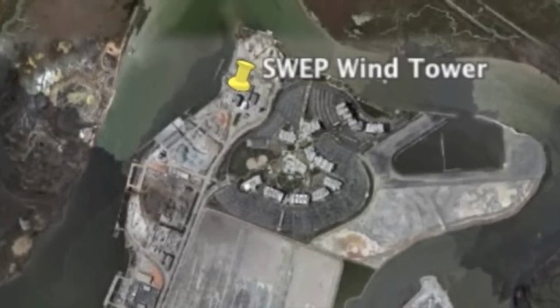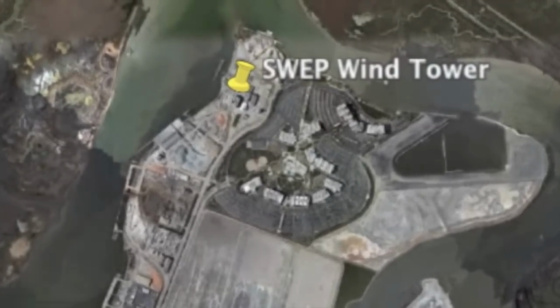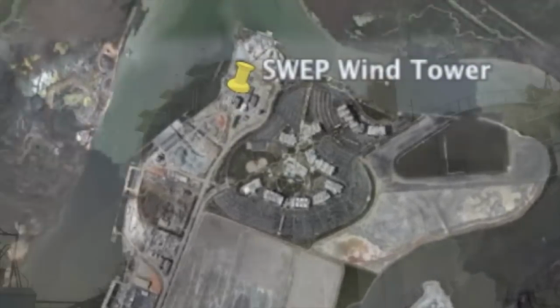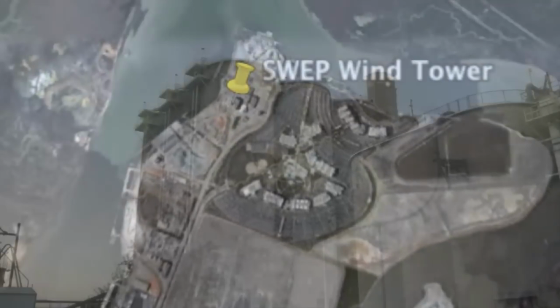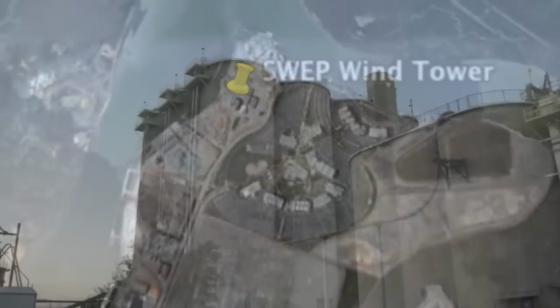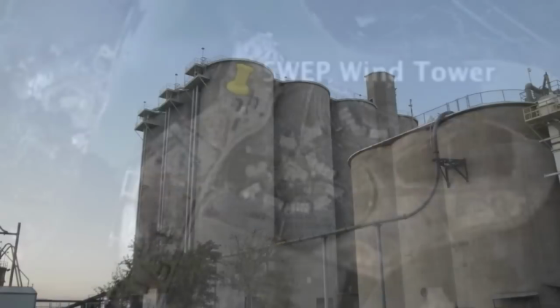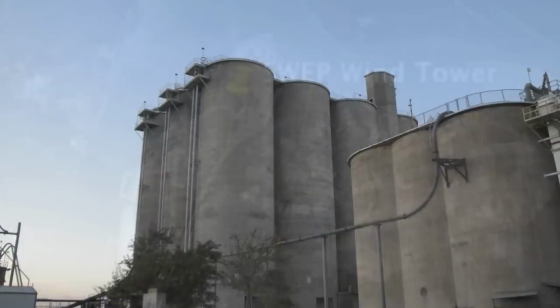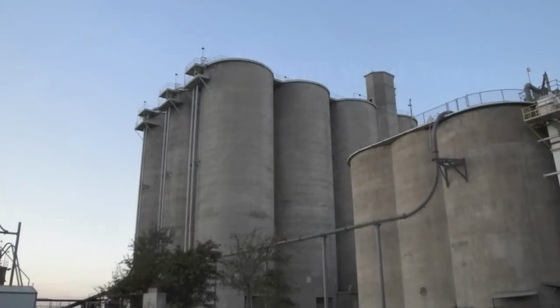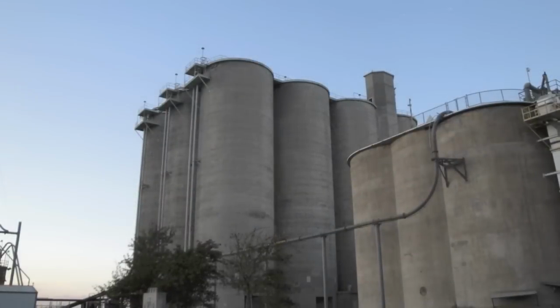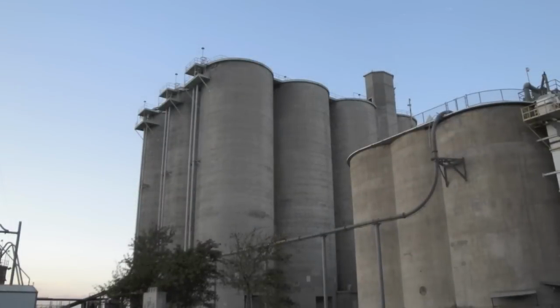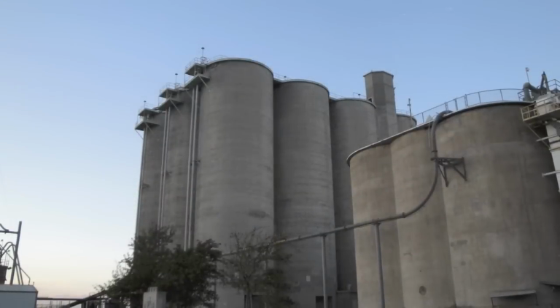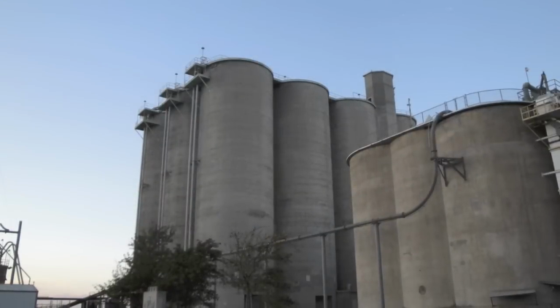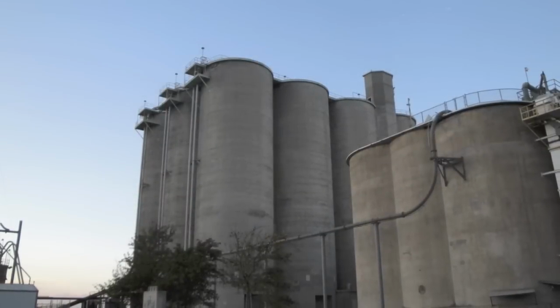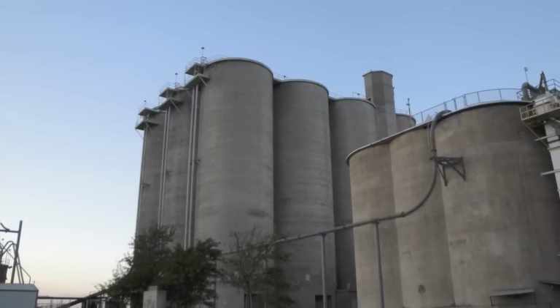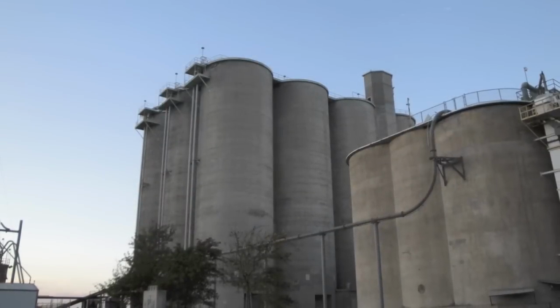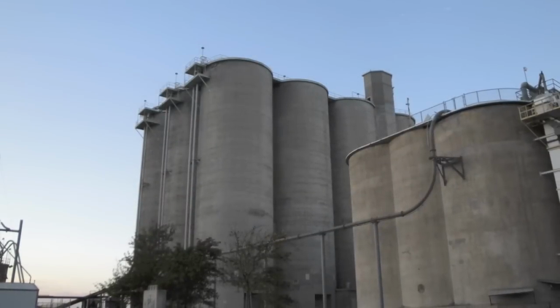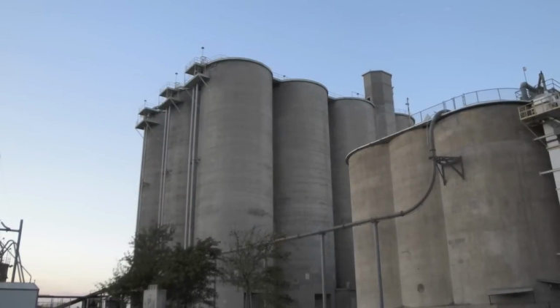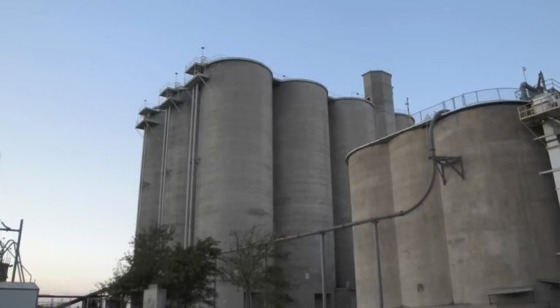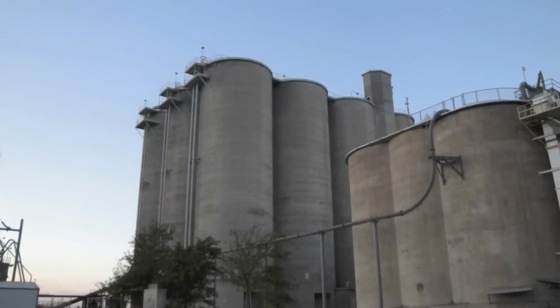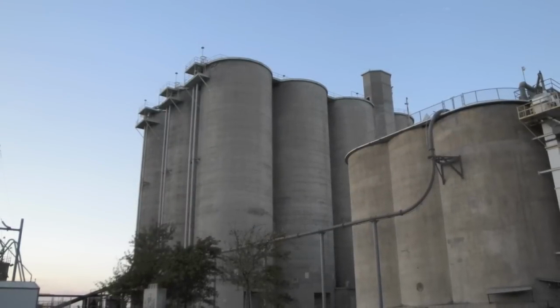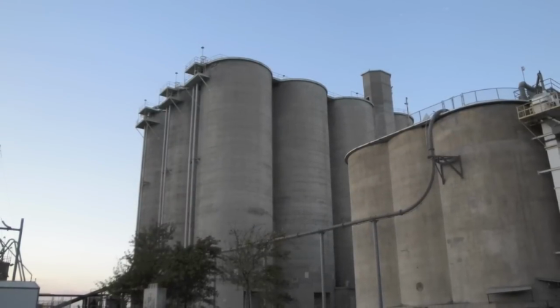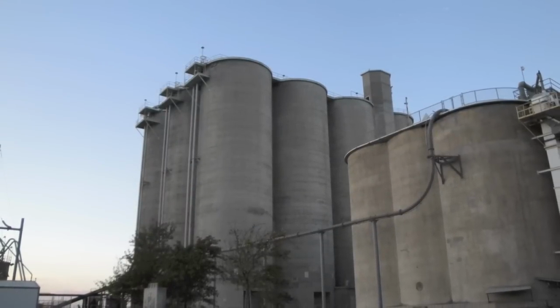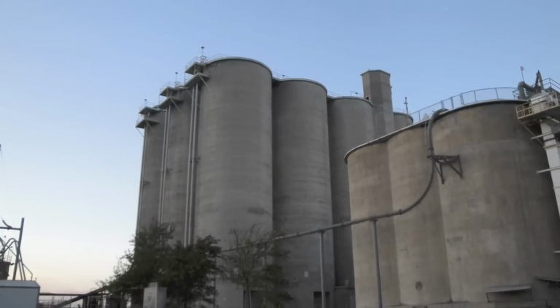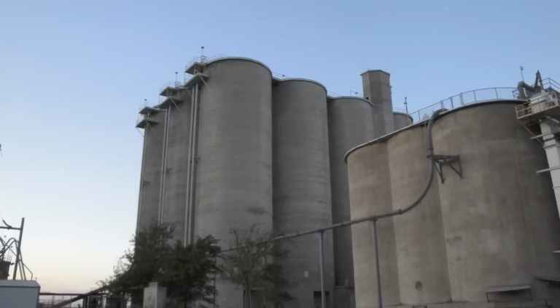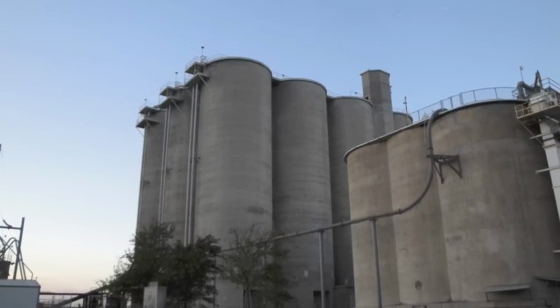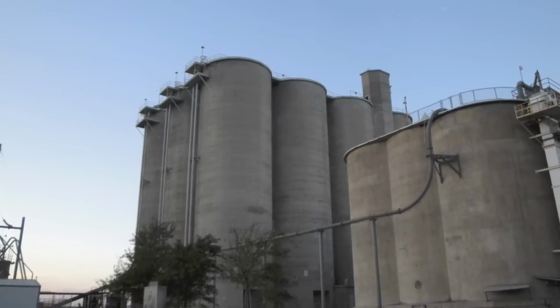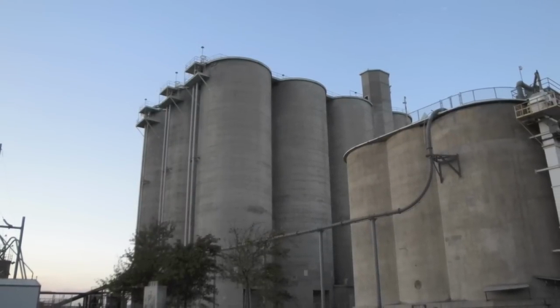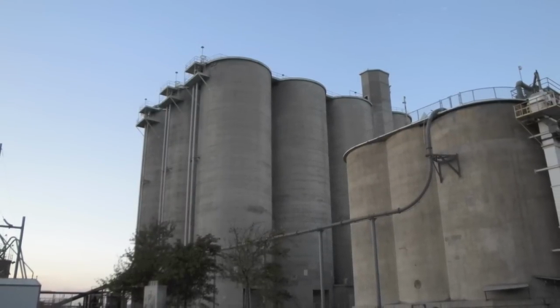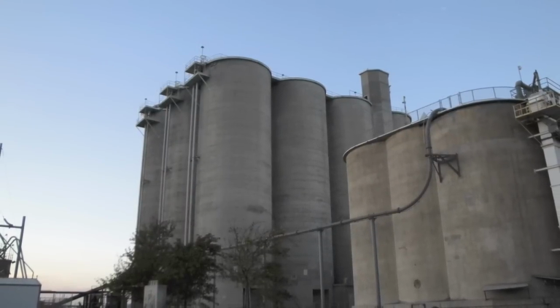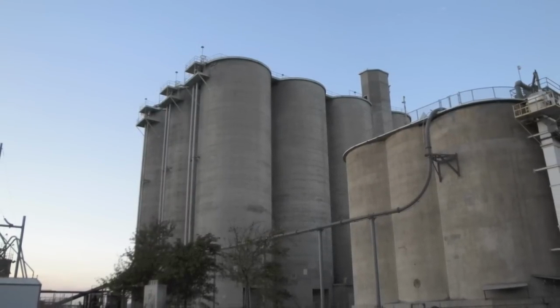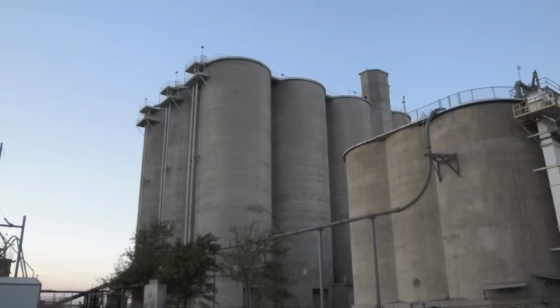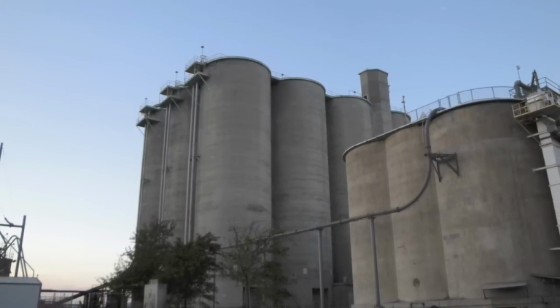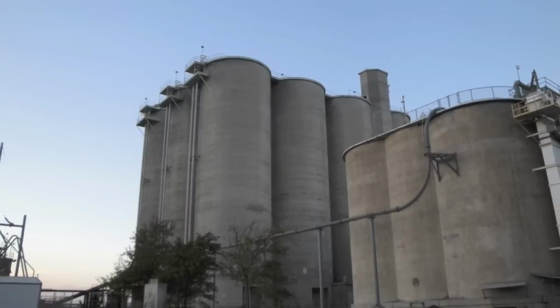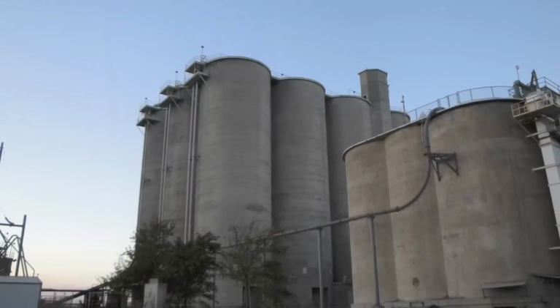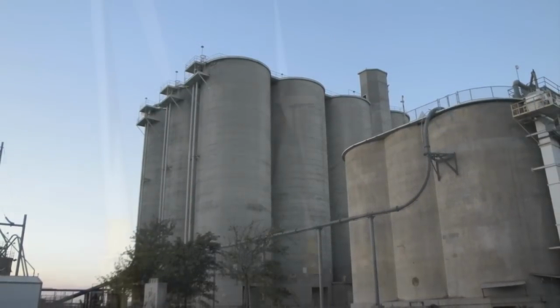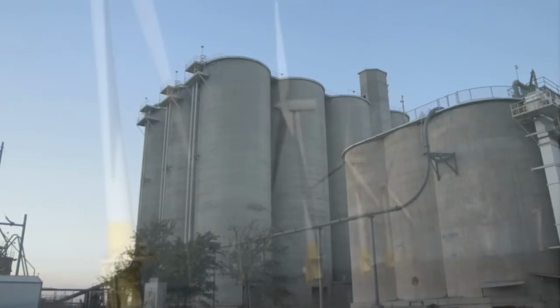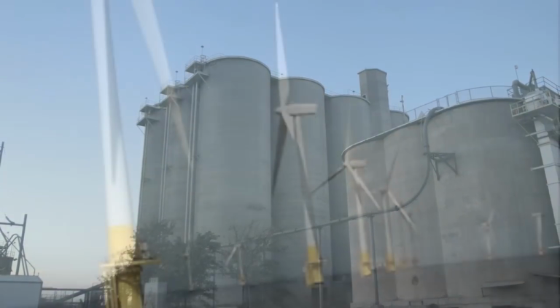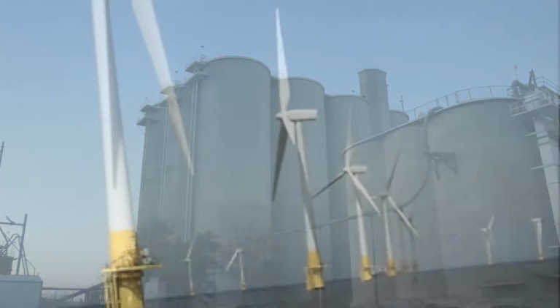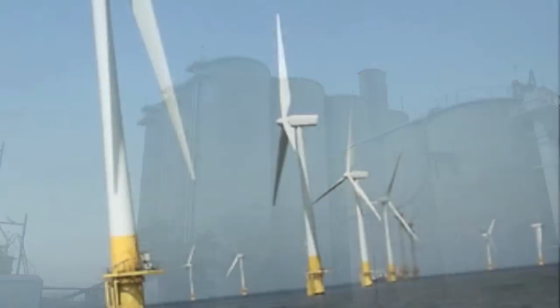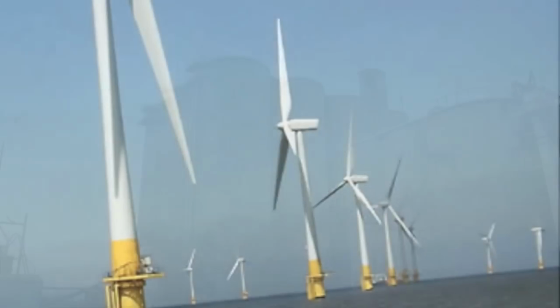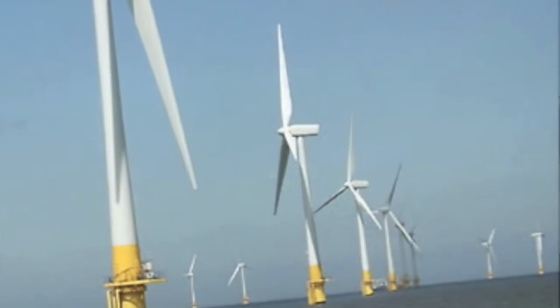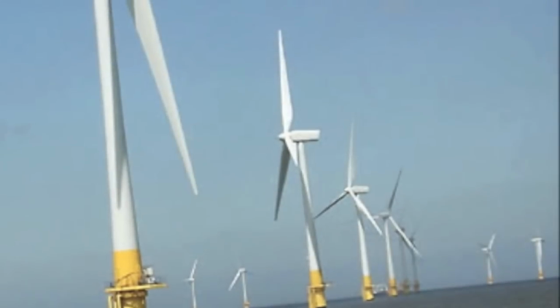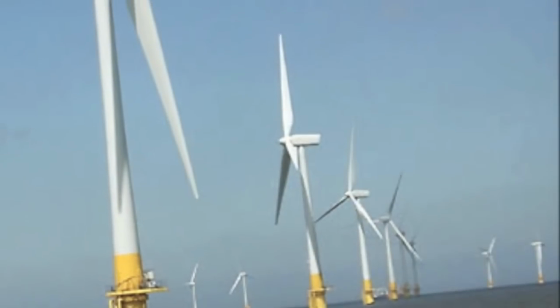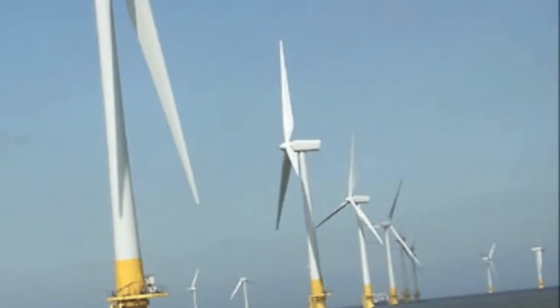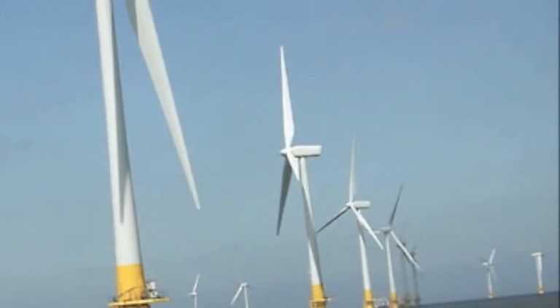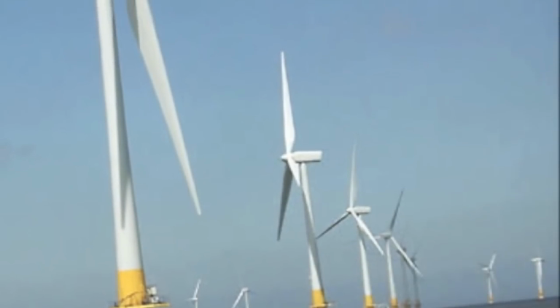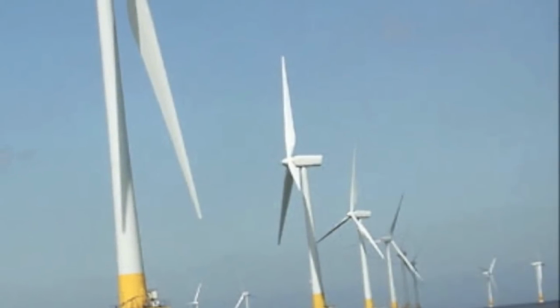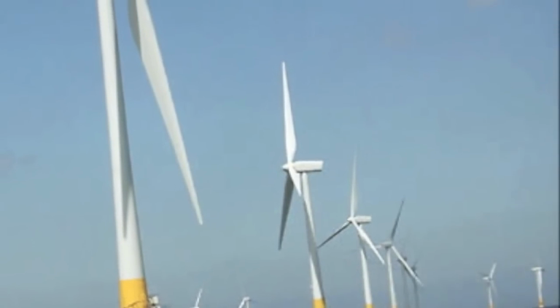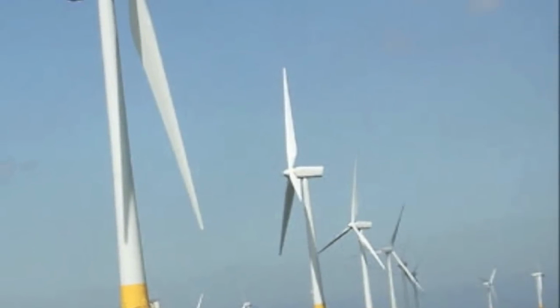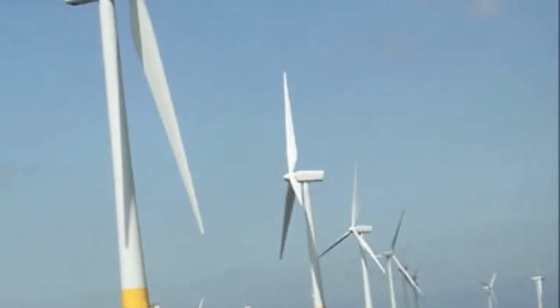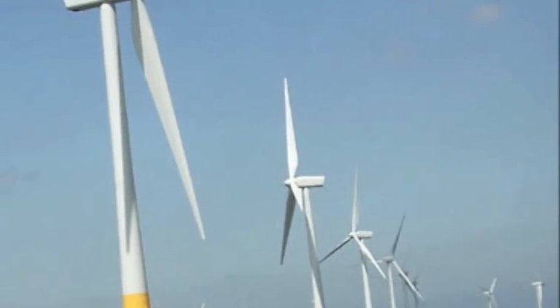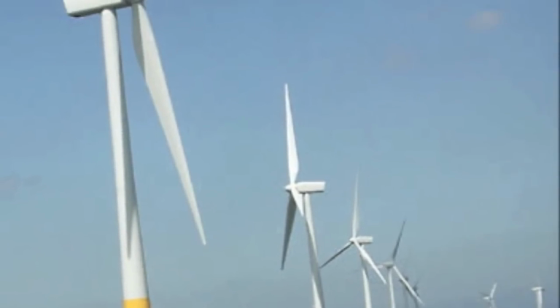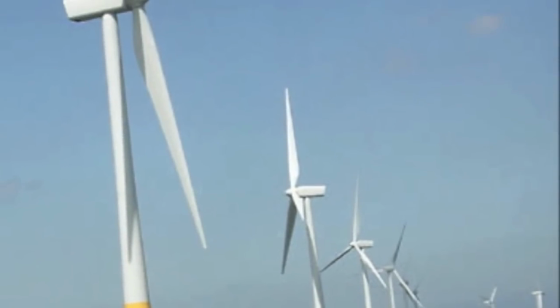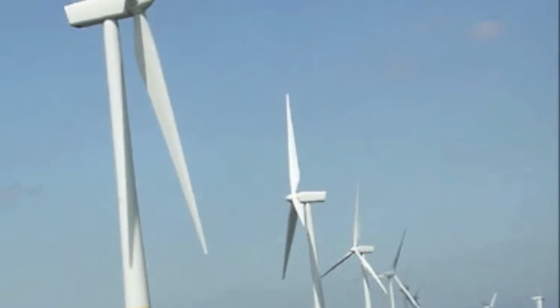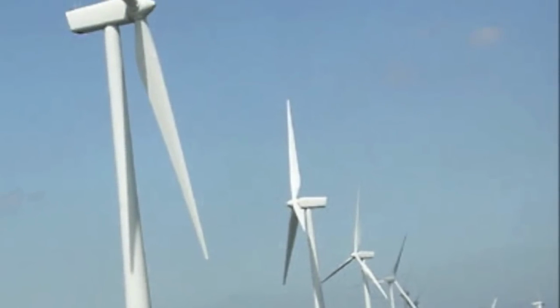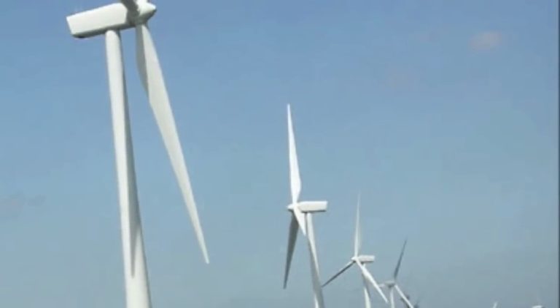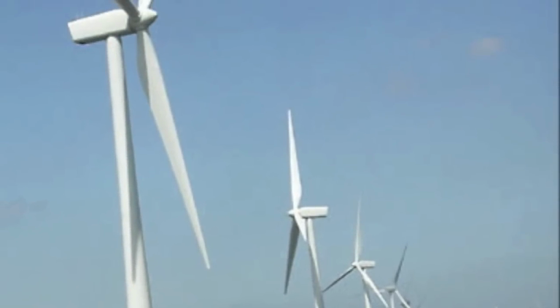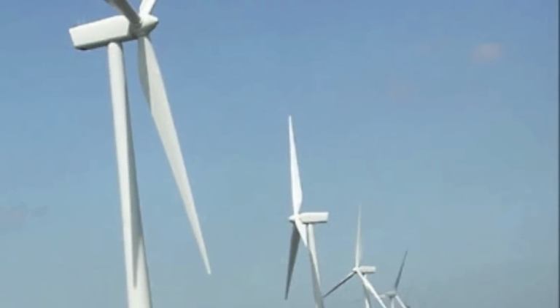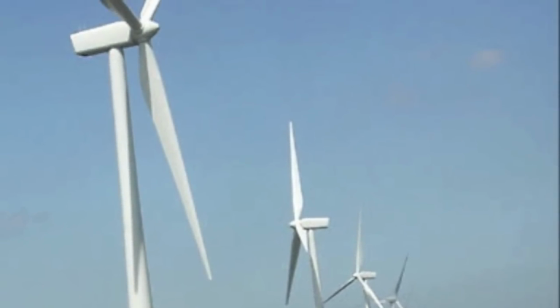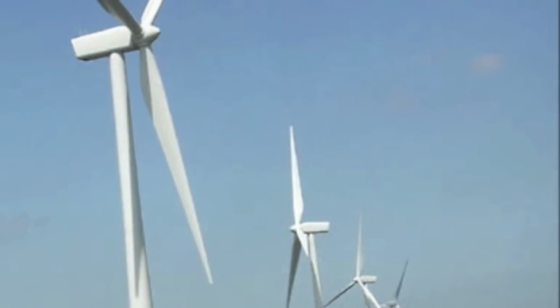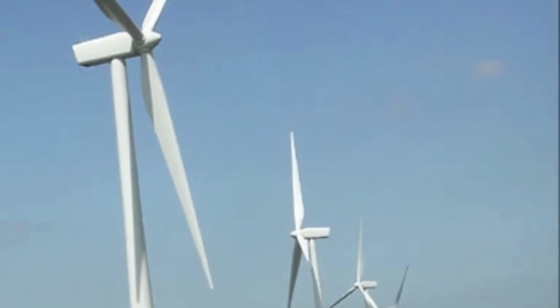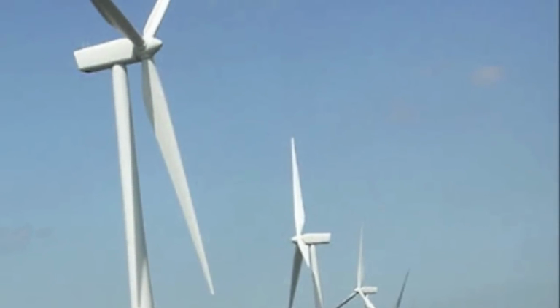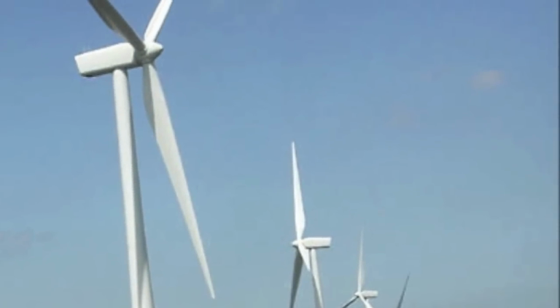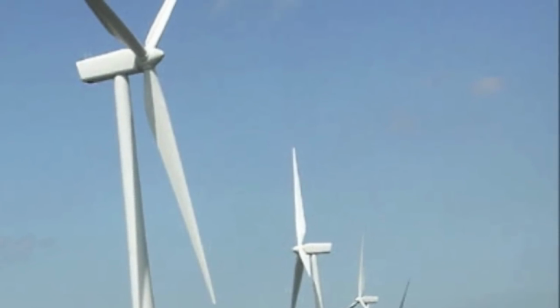This building is about 150 feet tall. So we're able to collect wind speeds at a height approximate to where the height of a wind turbine hub would be.